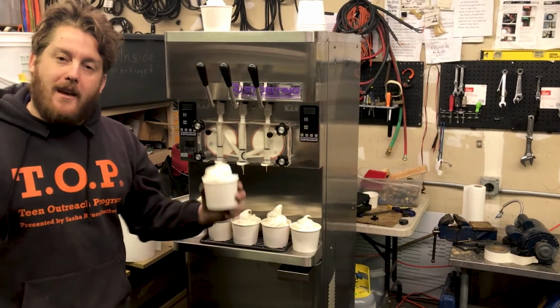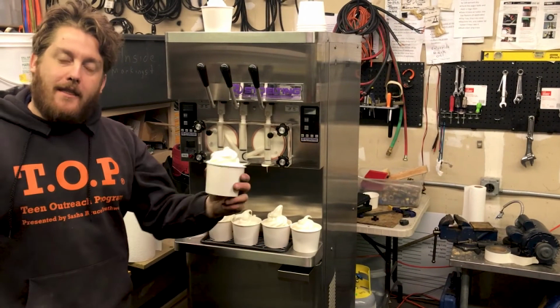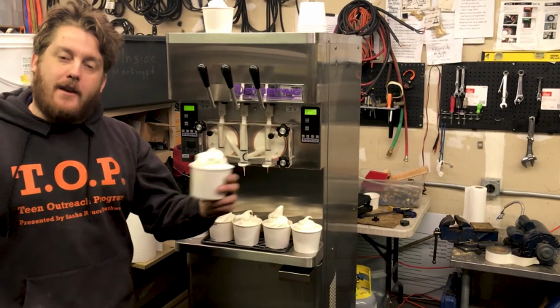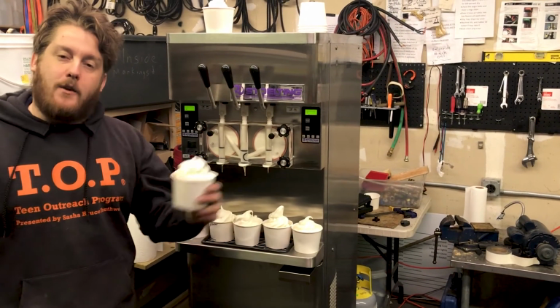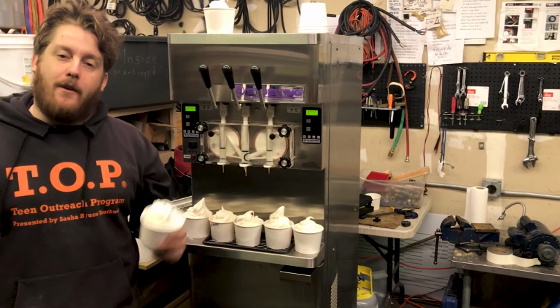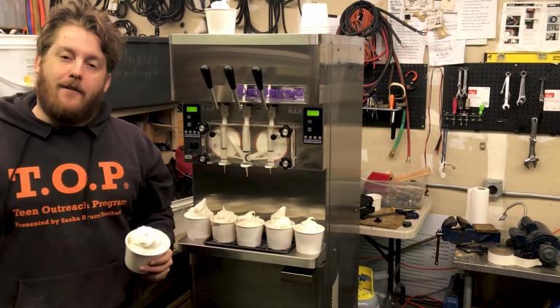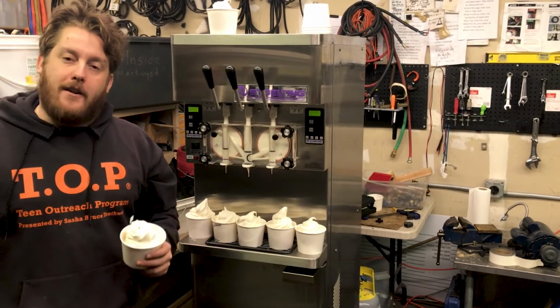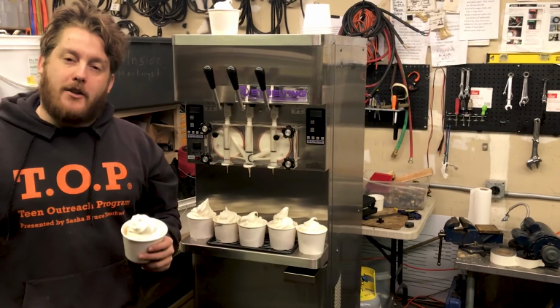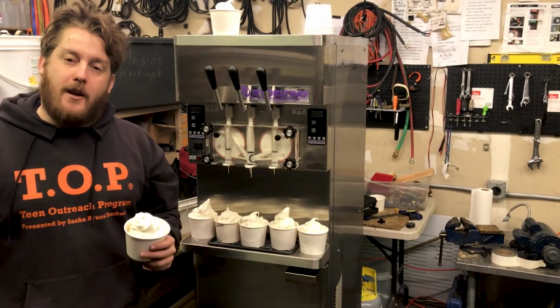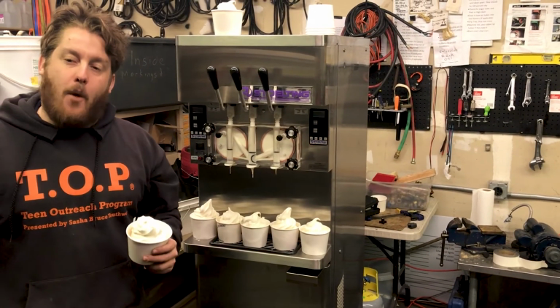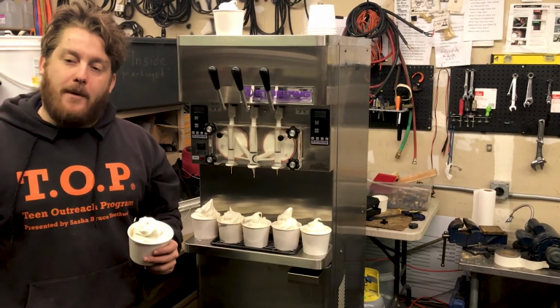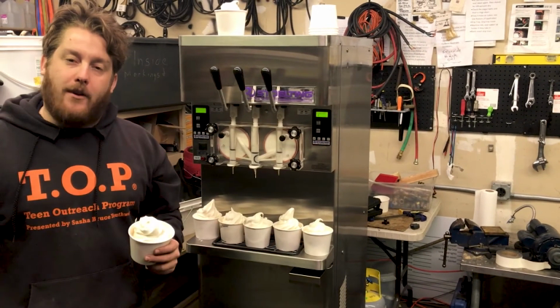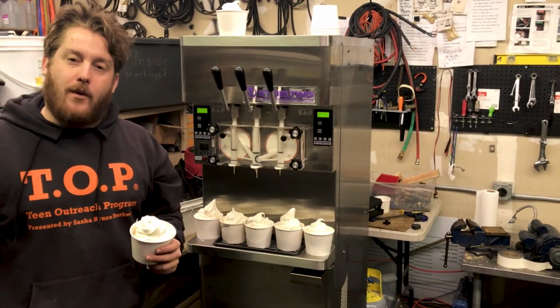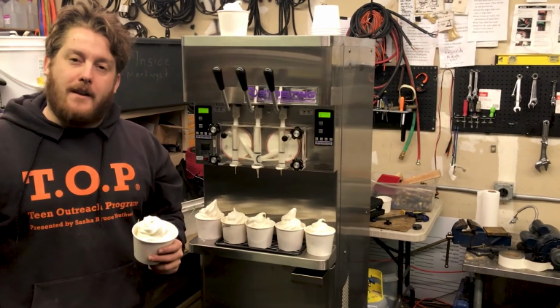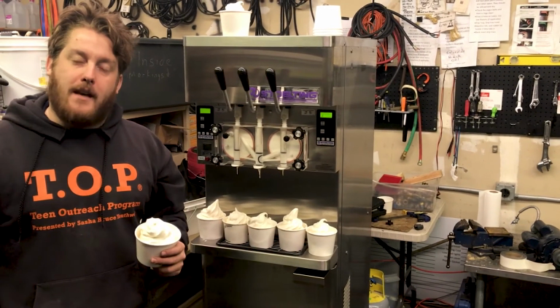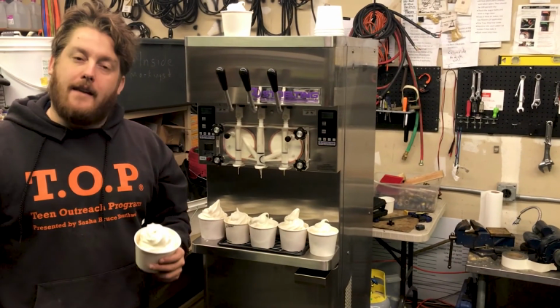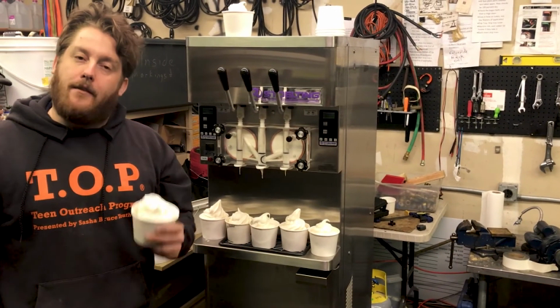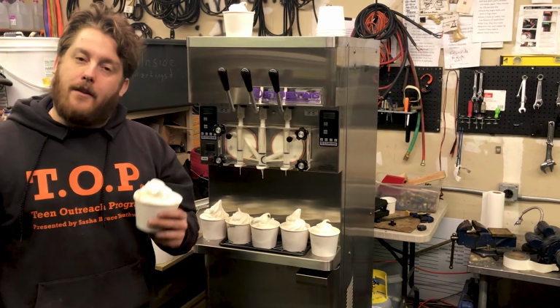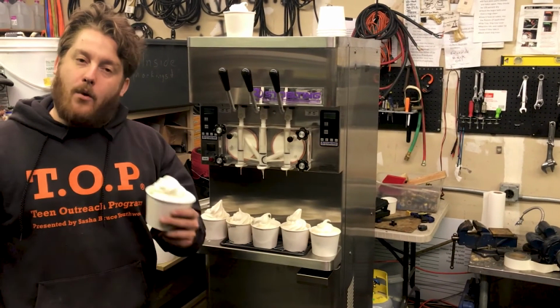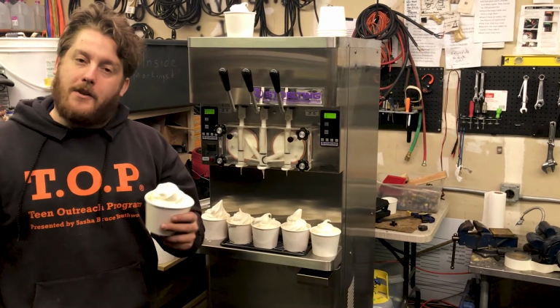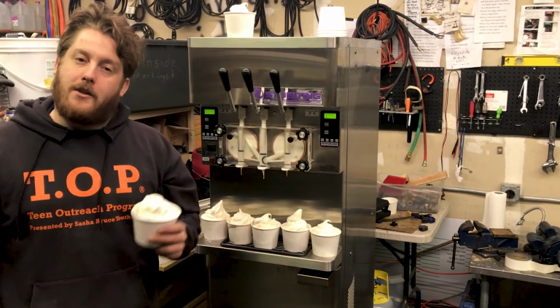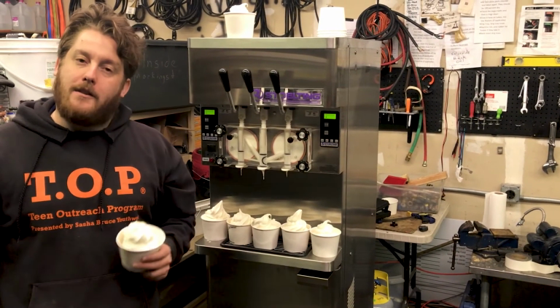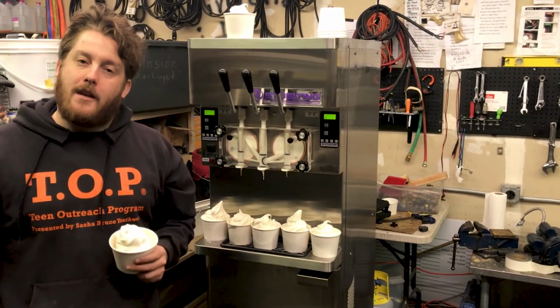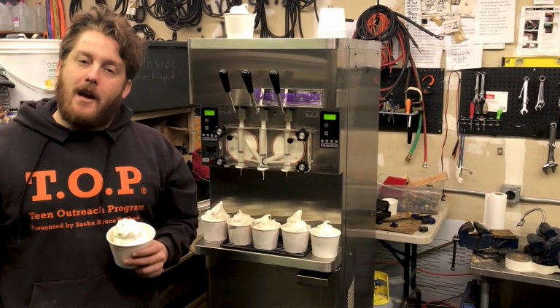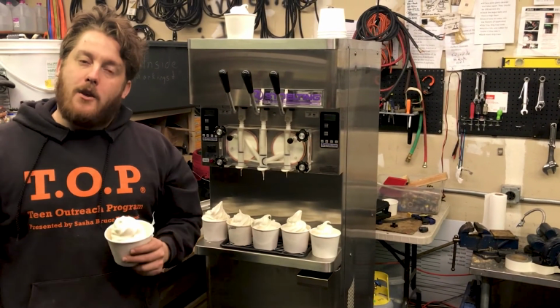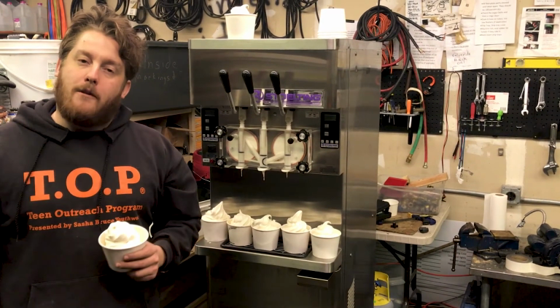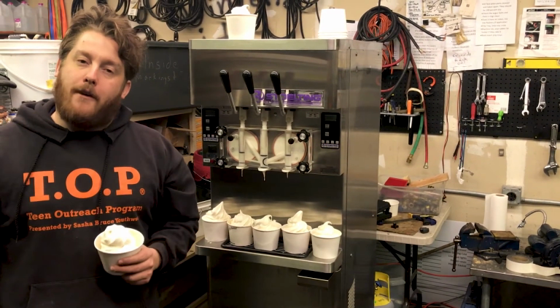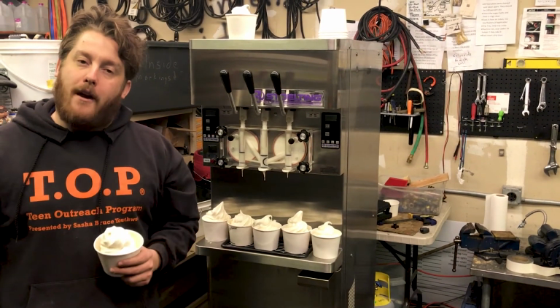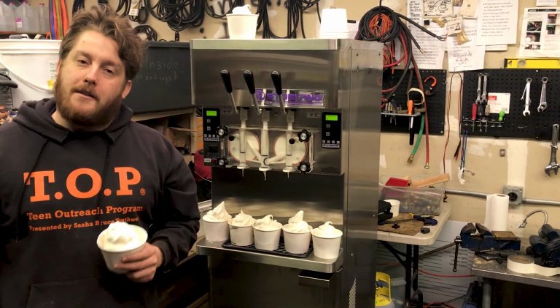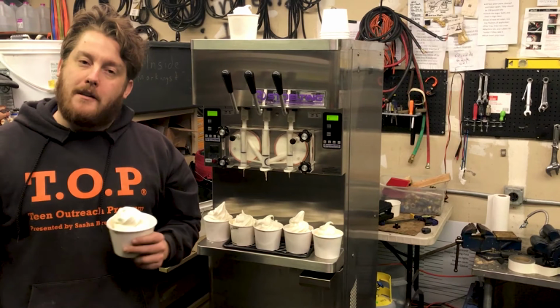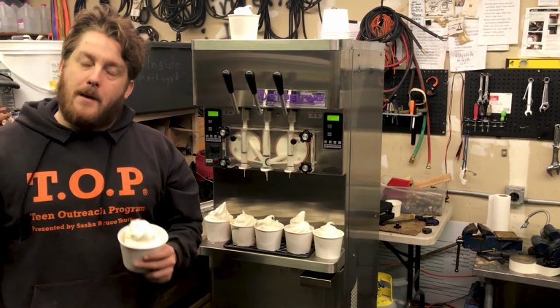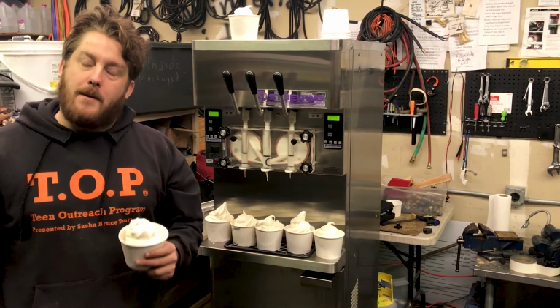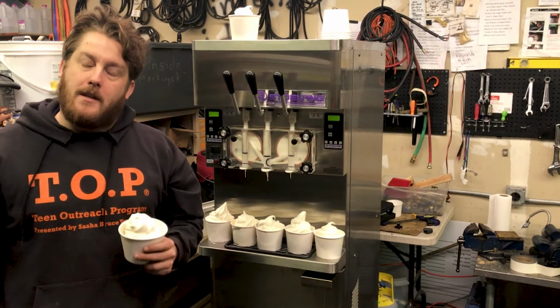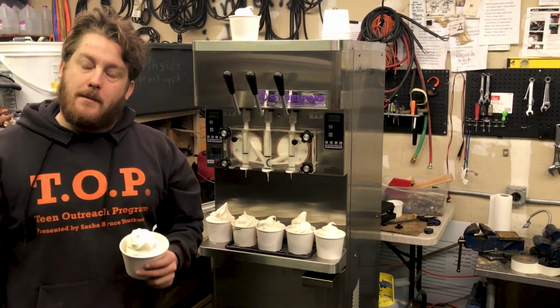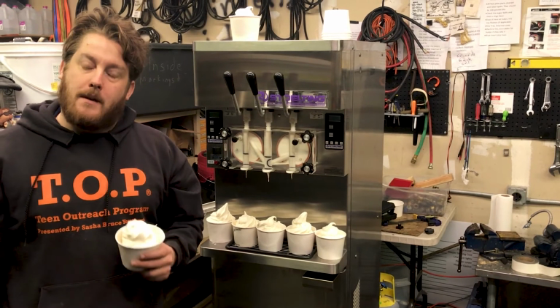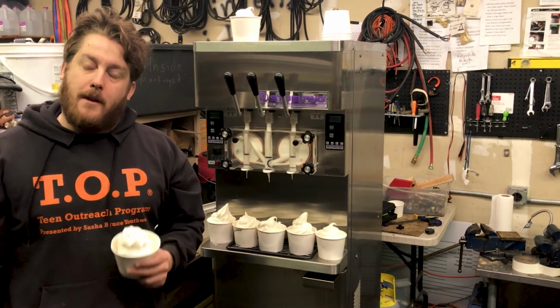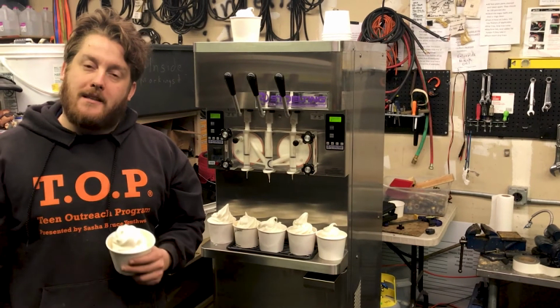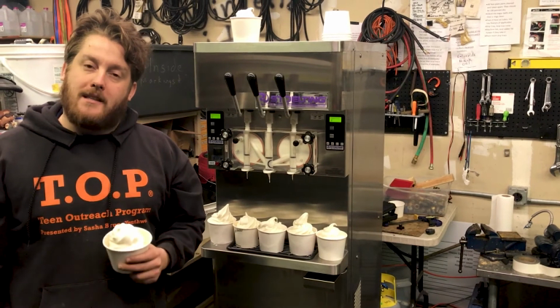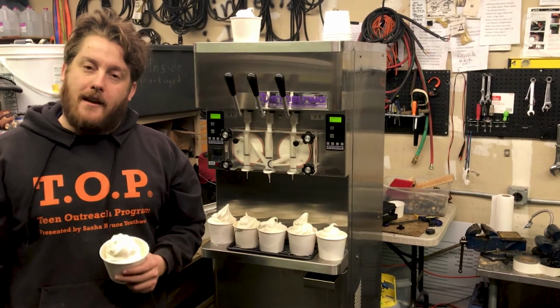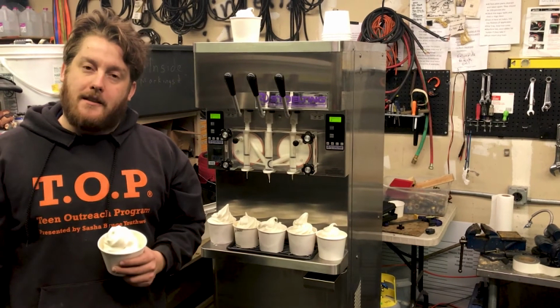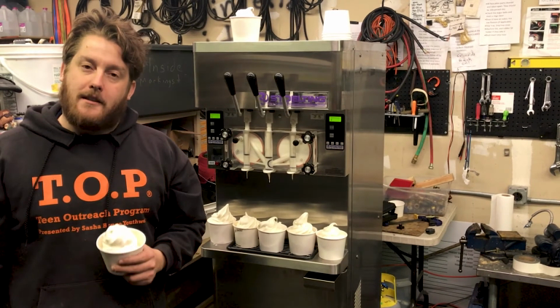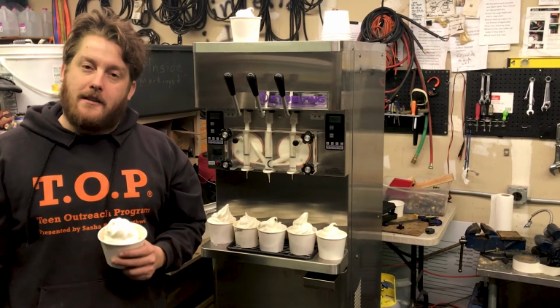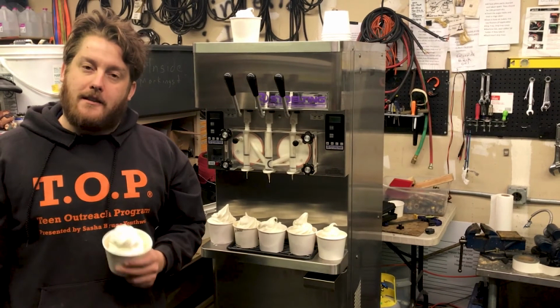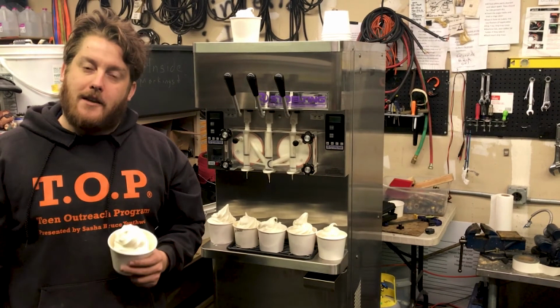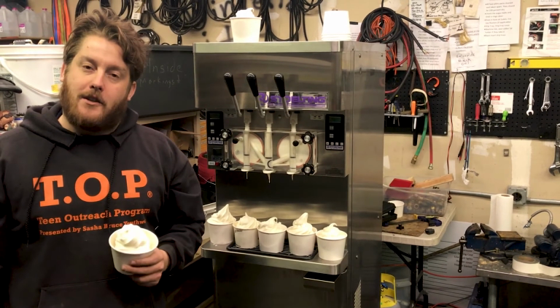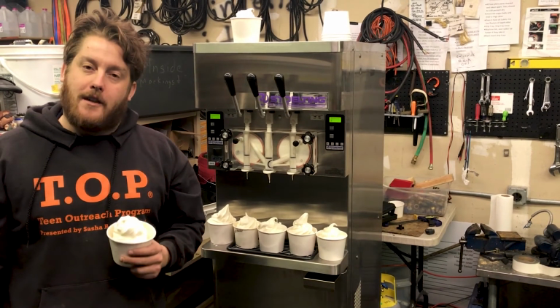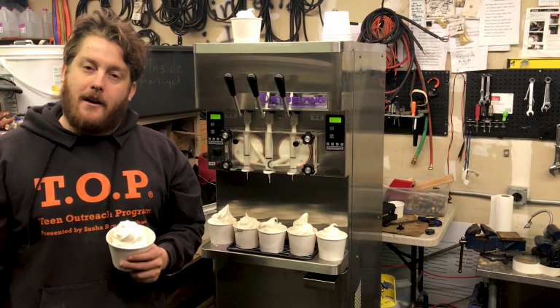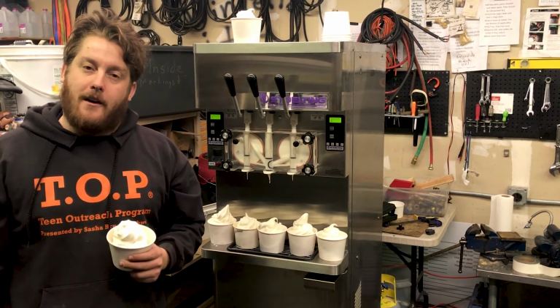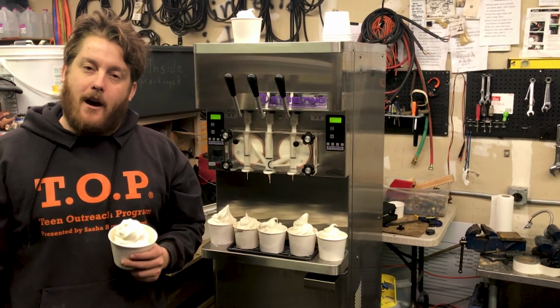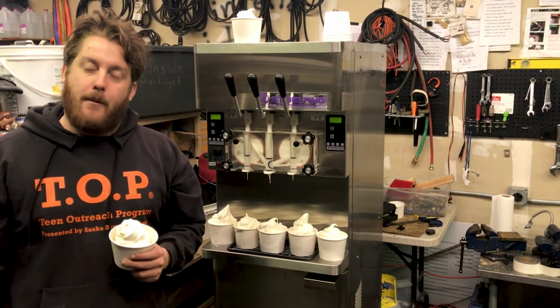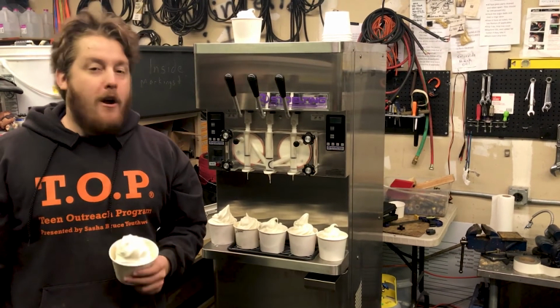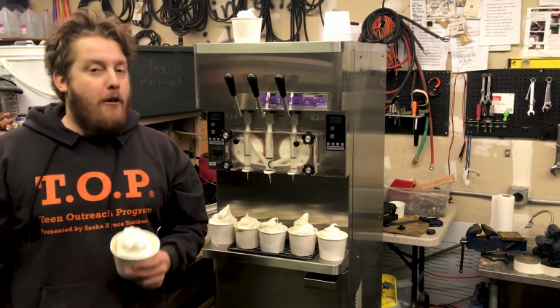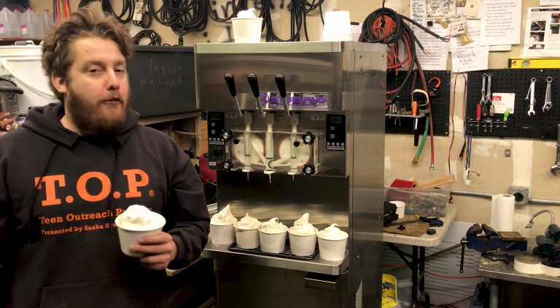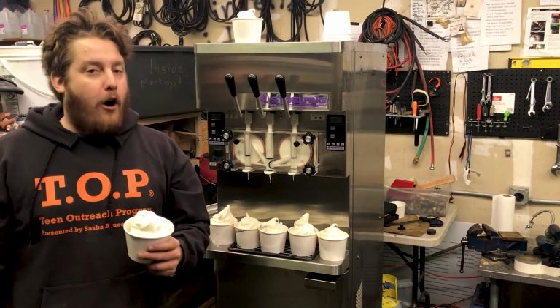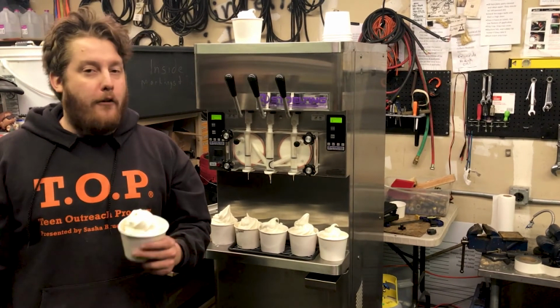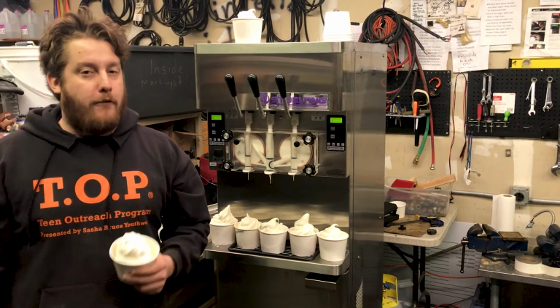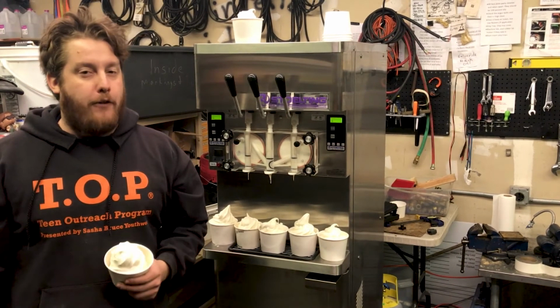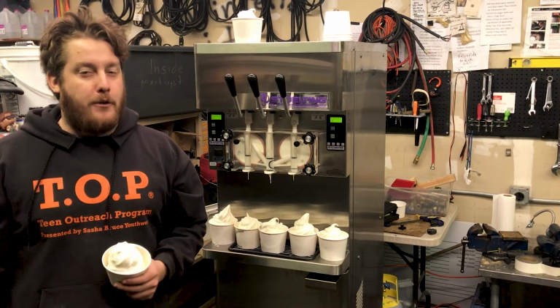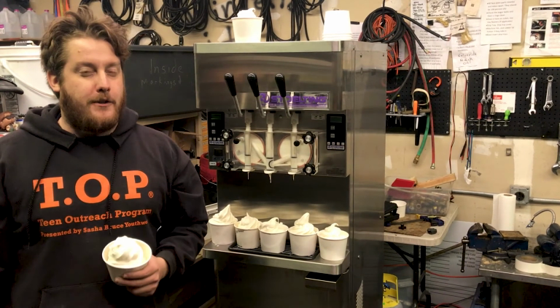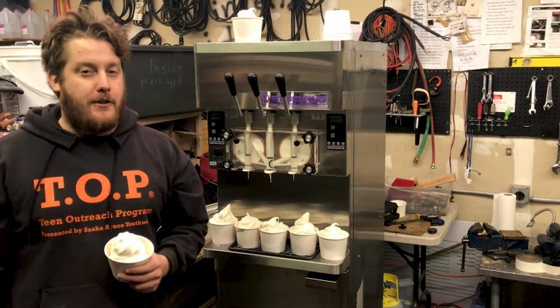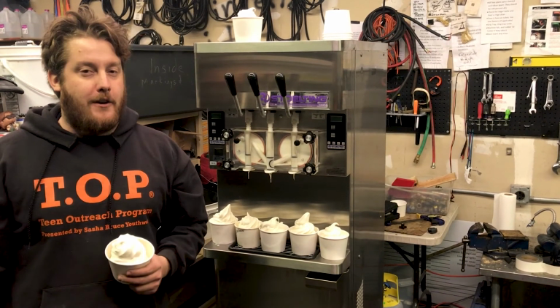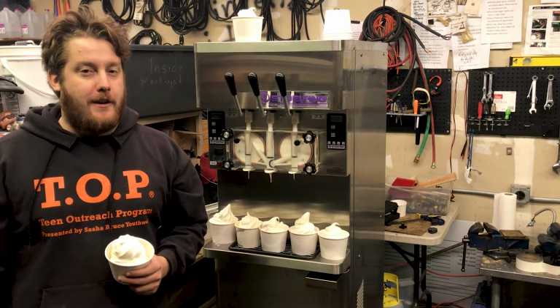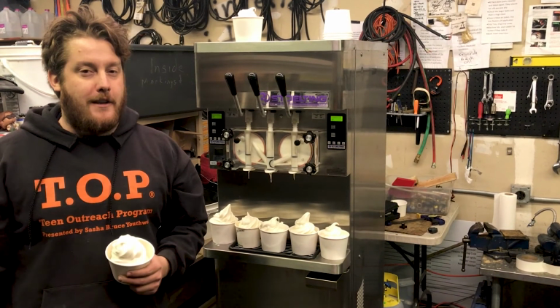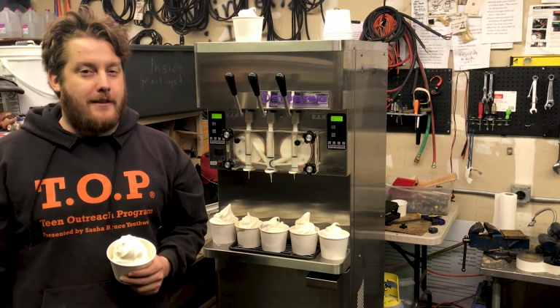Thank you very much, and I hope you have a great day. If you have any questions, you can find us at www.slicesconcession.com for all of your frozen dessert needs.